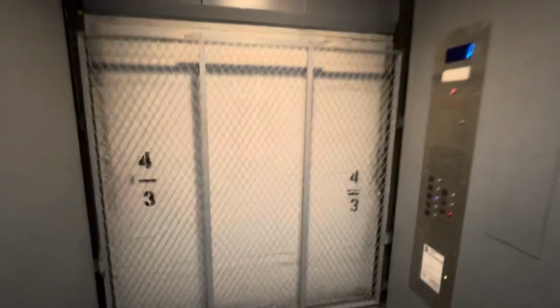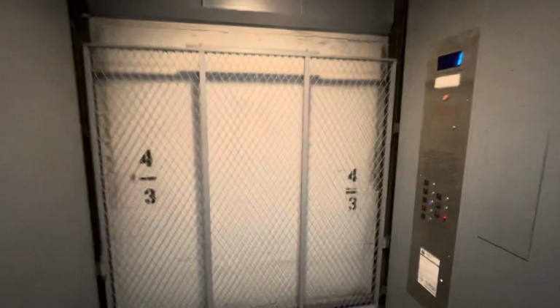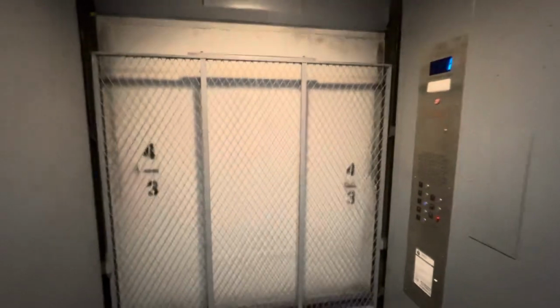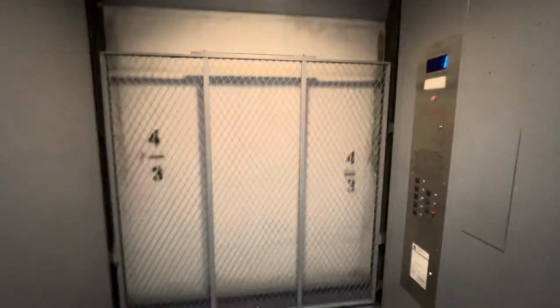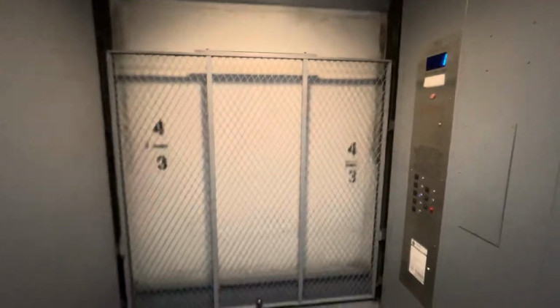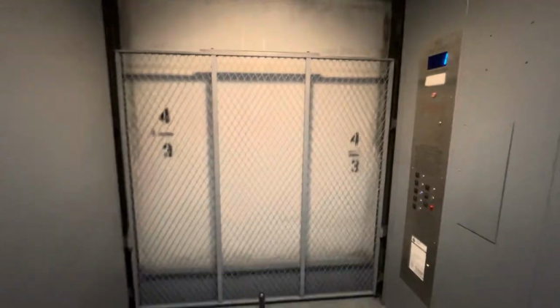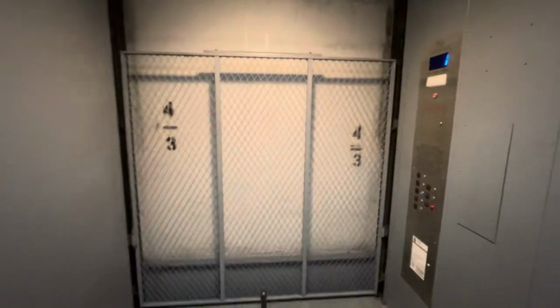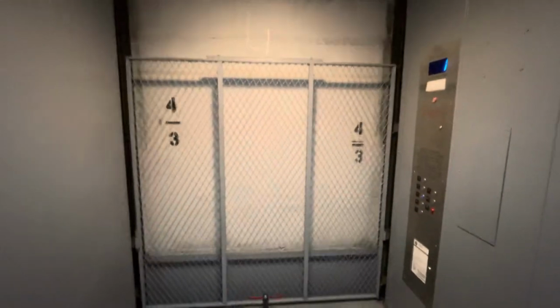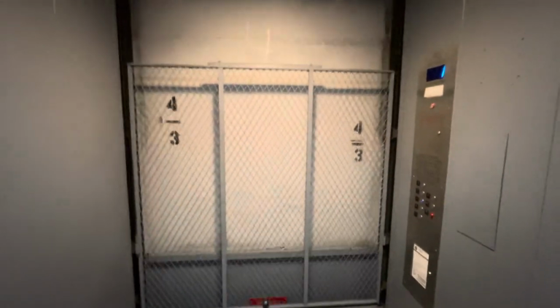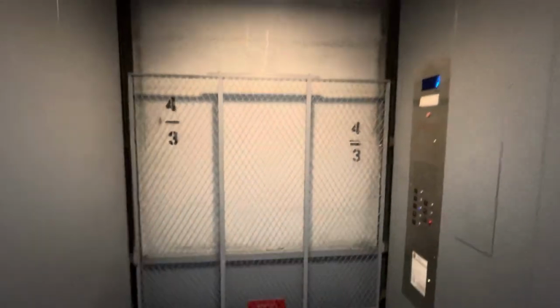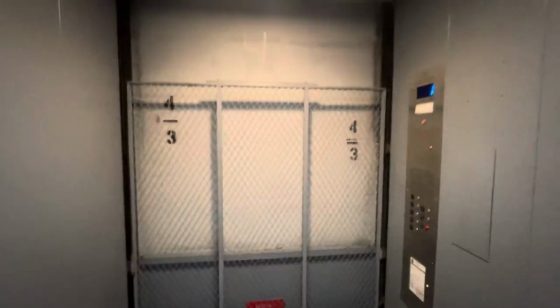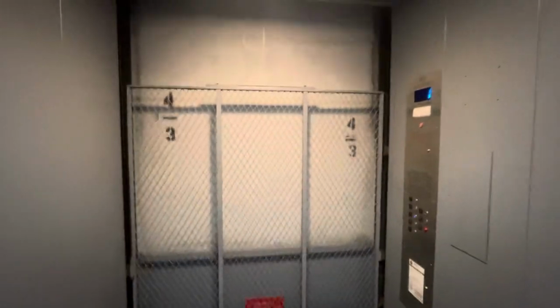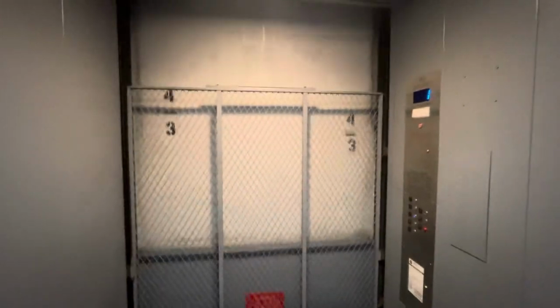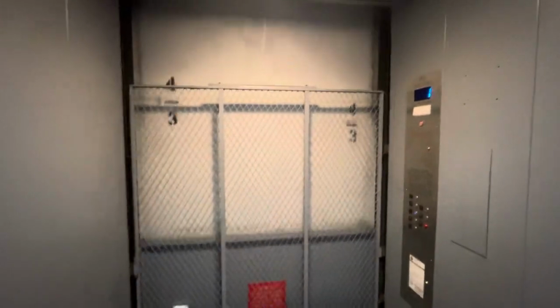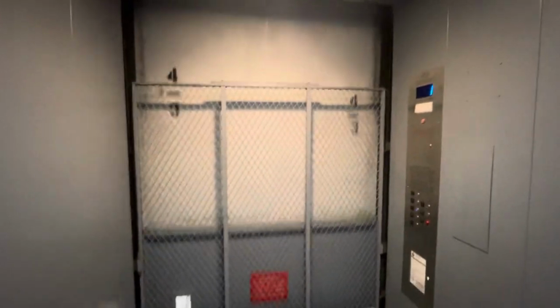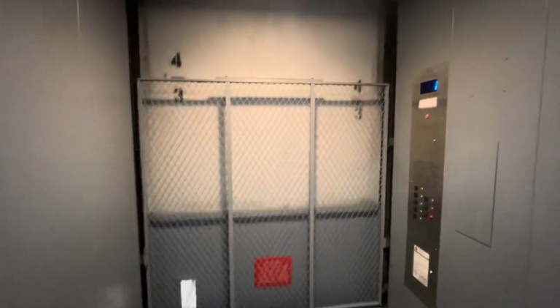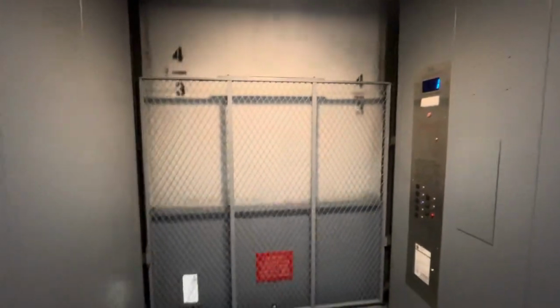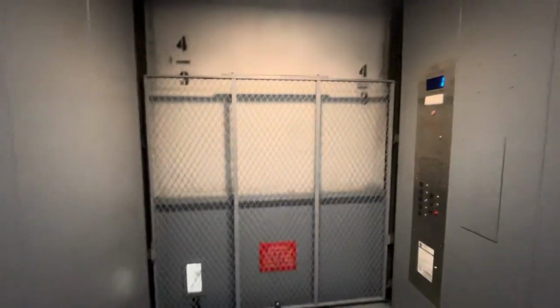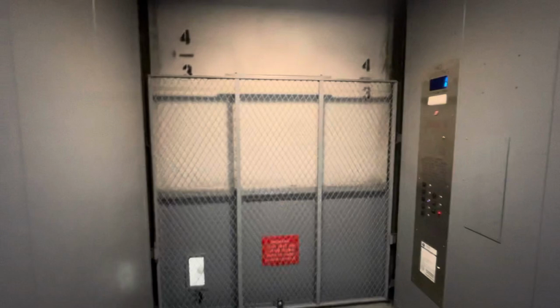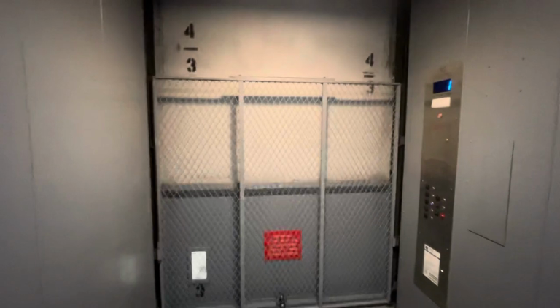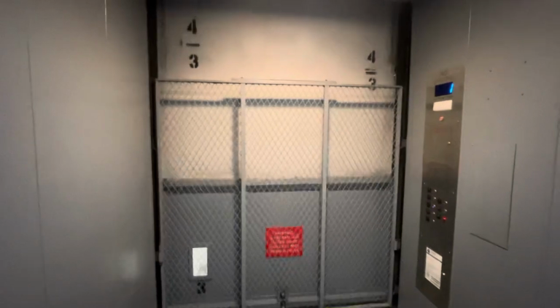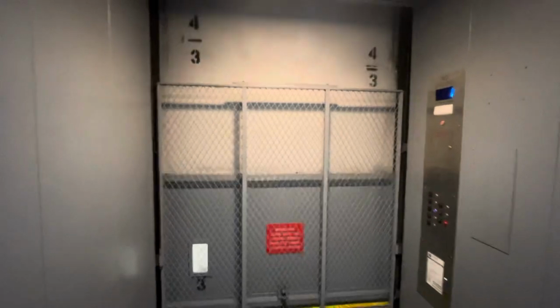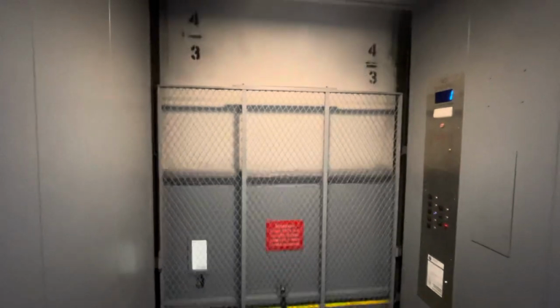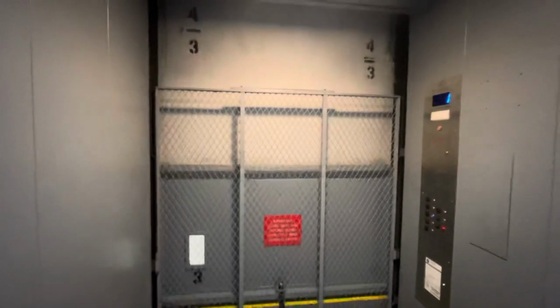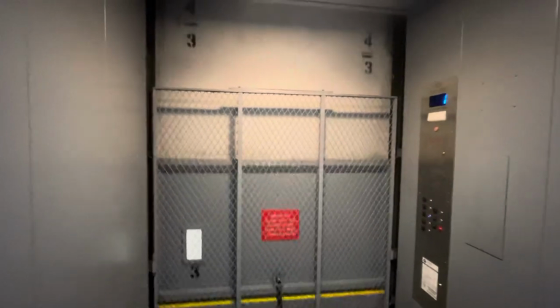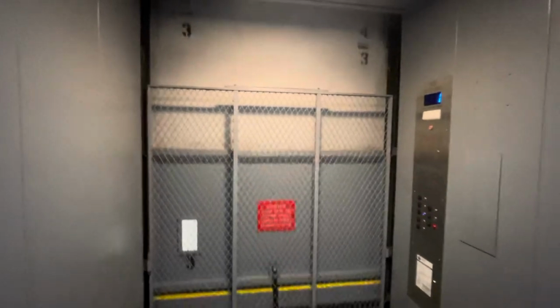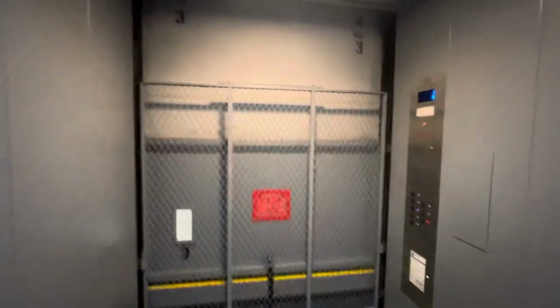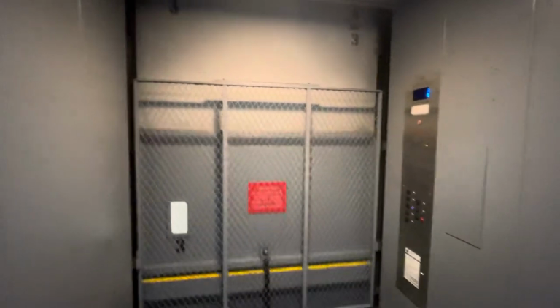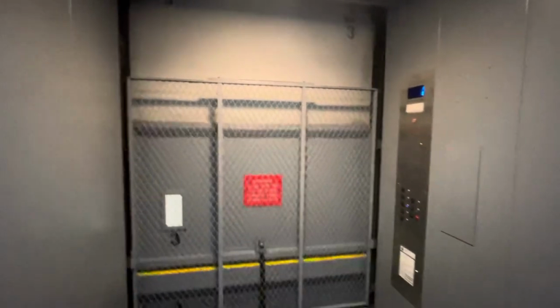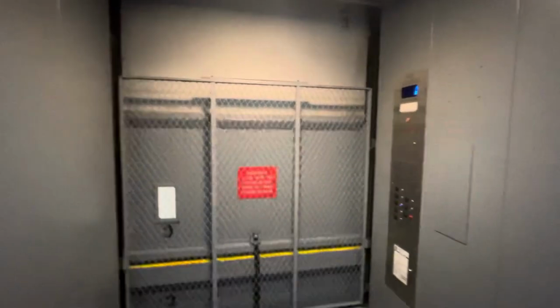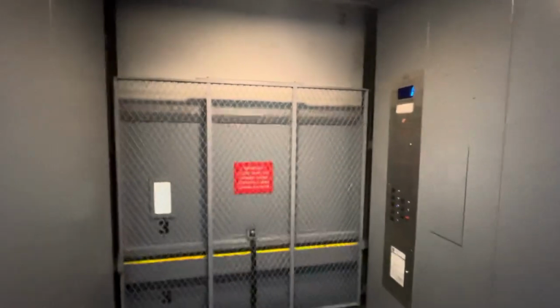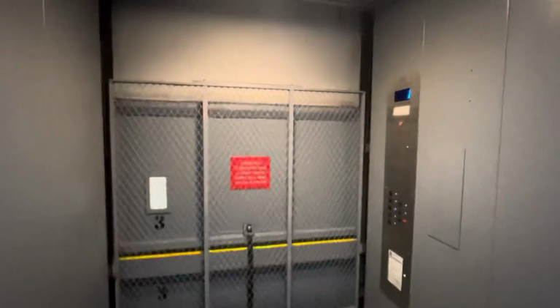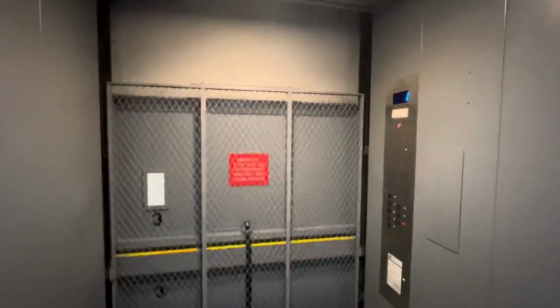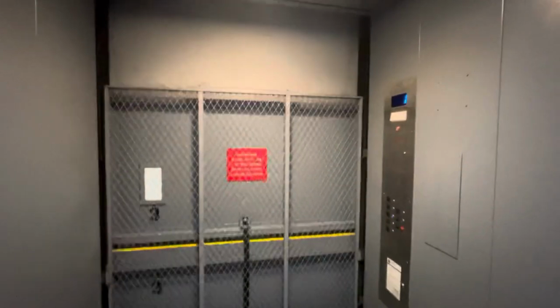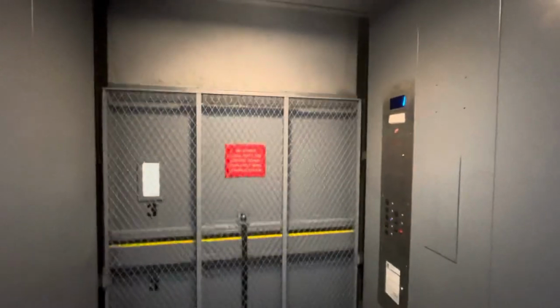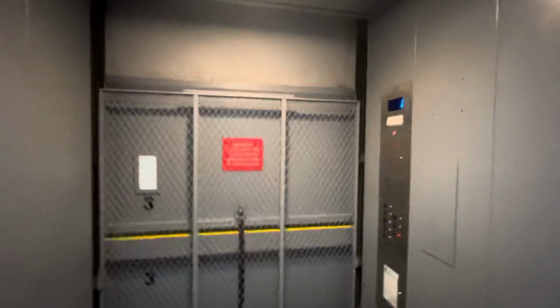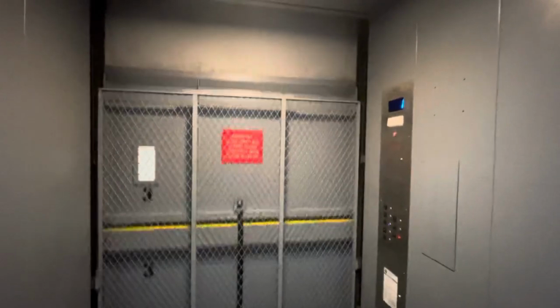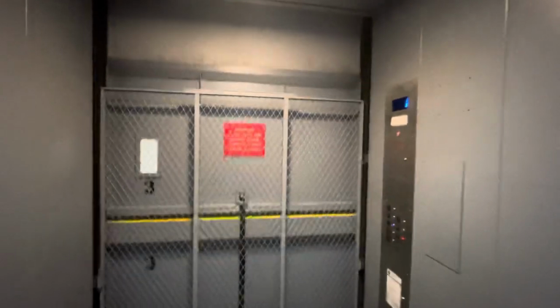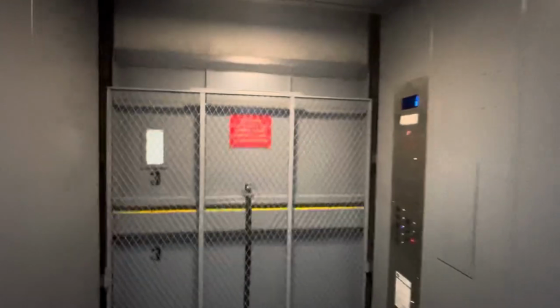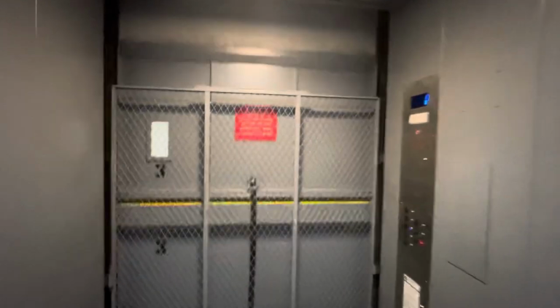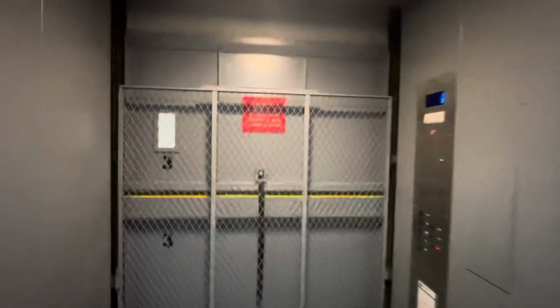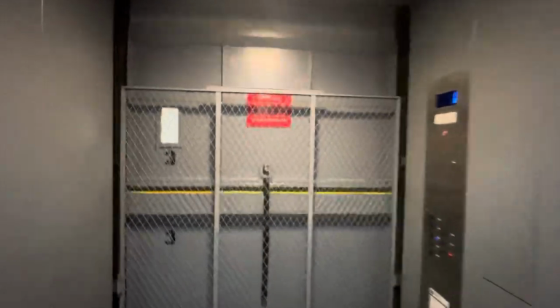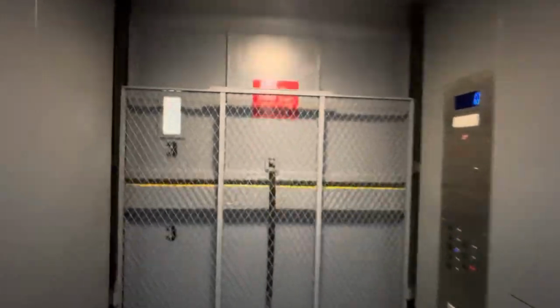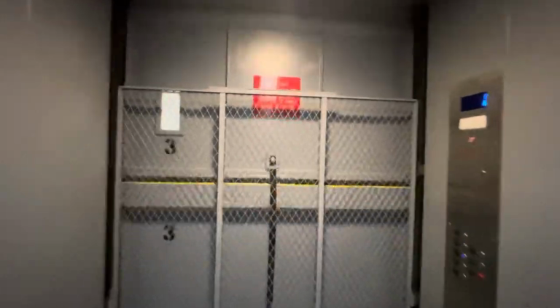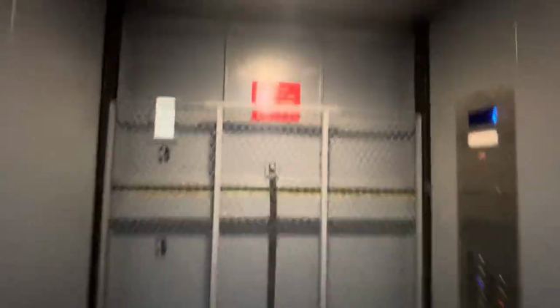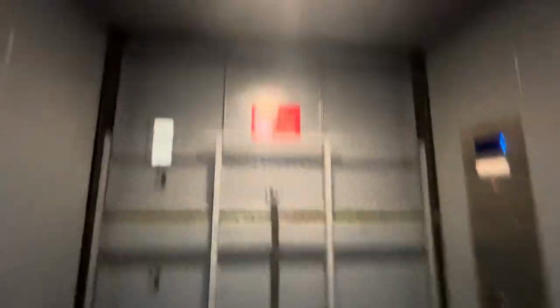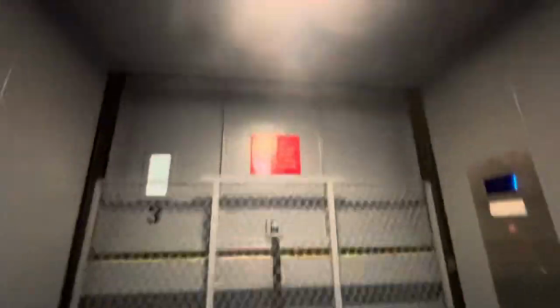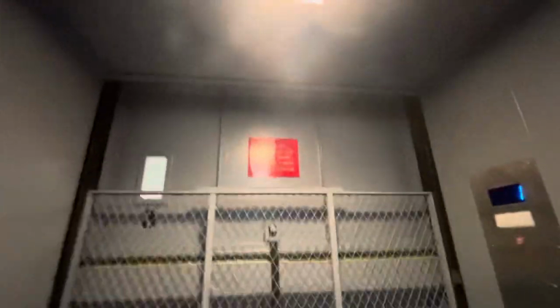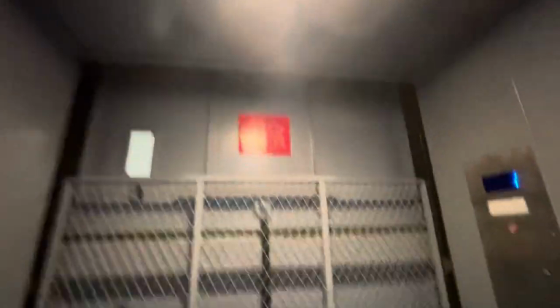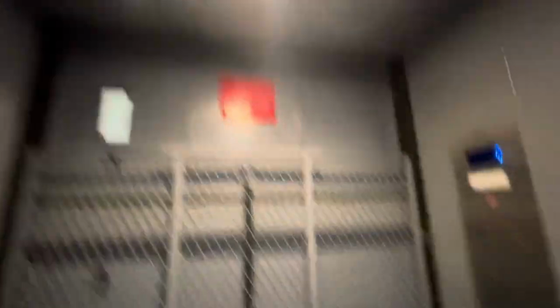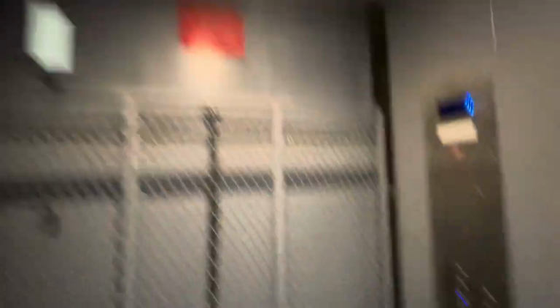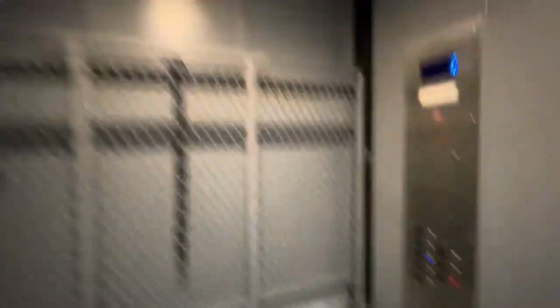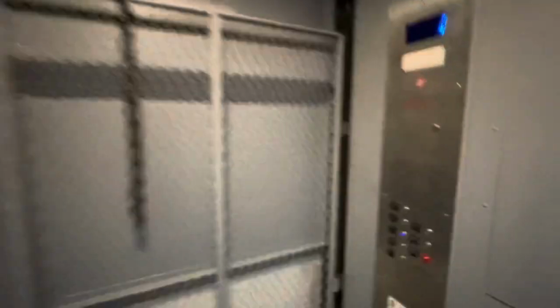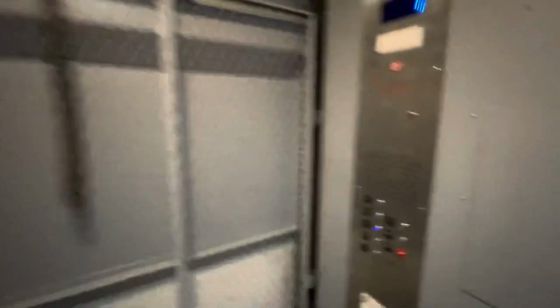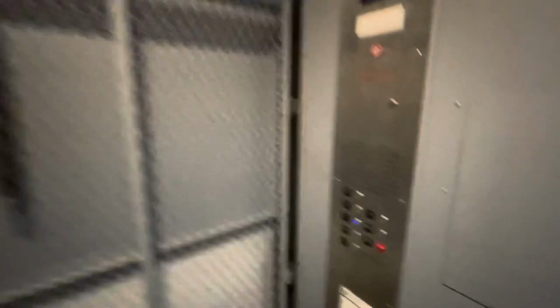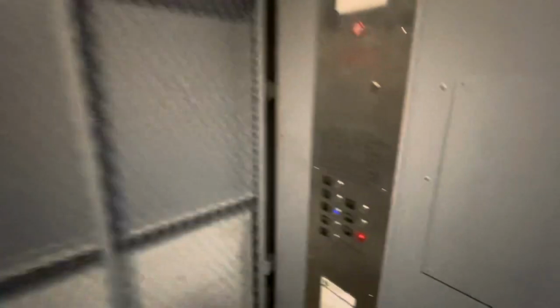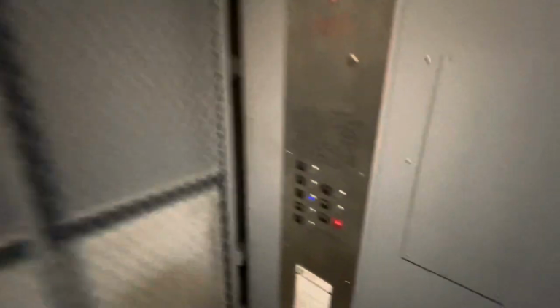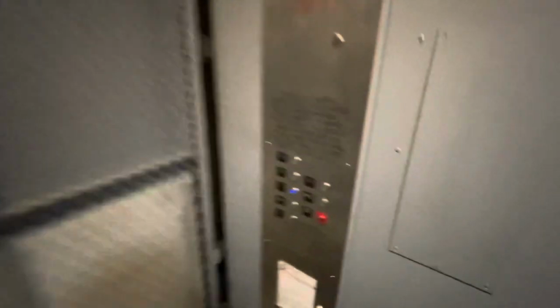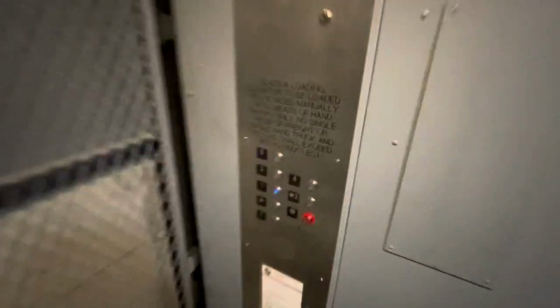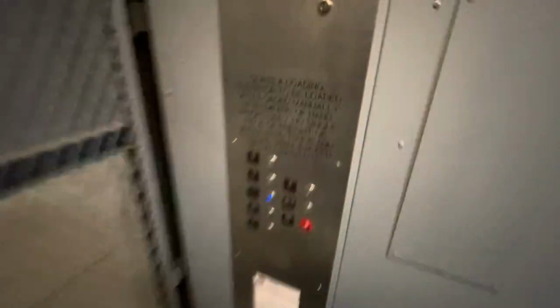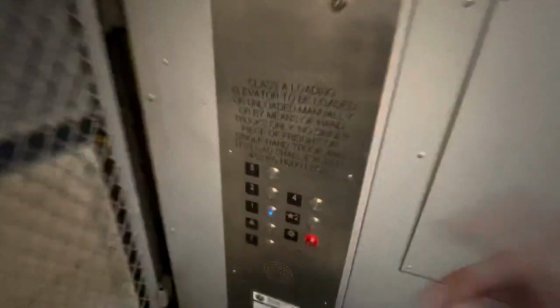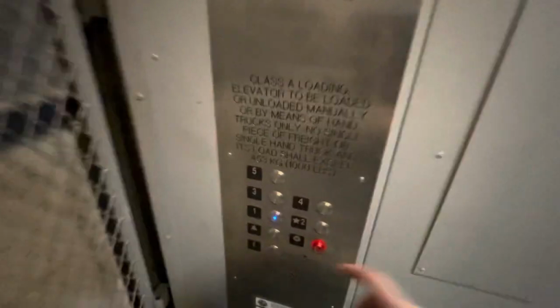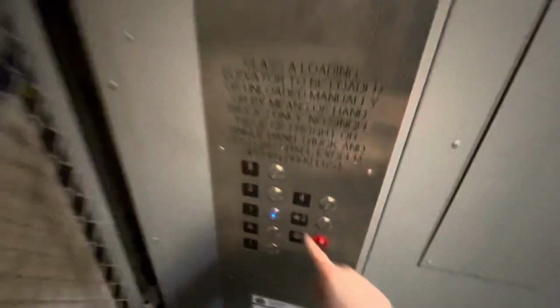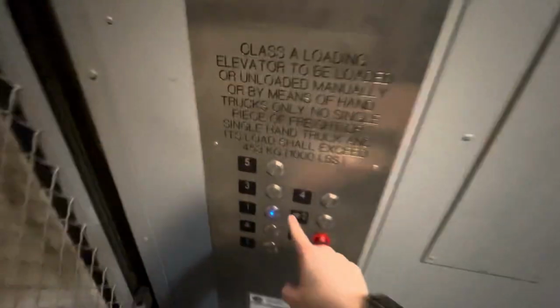It's a little slow. But I mean, come on, it's a freight elevator. Awesome.